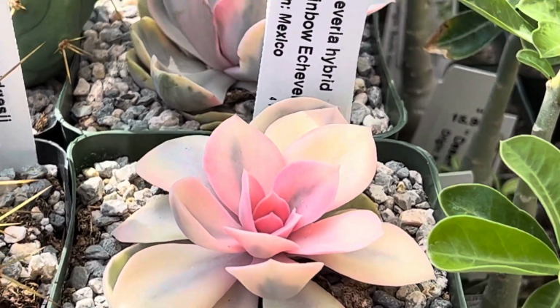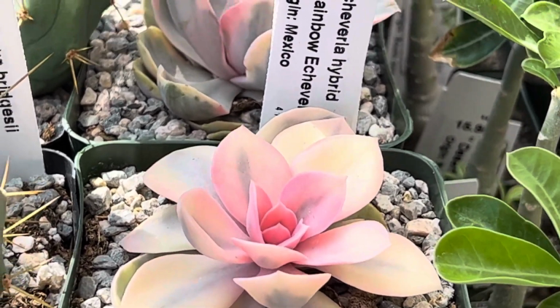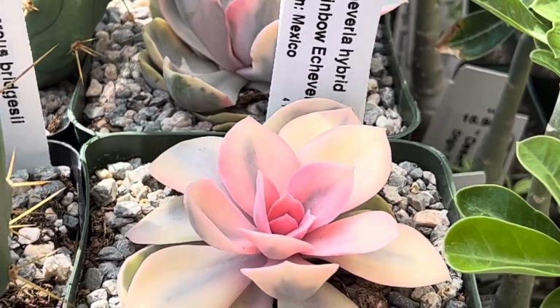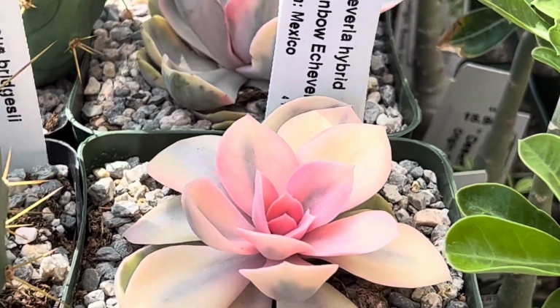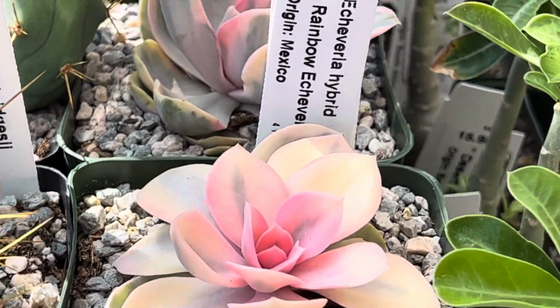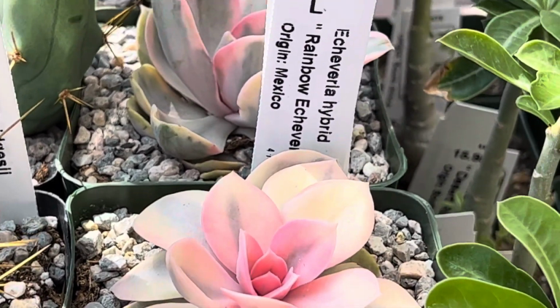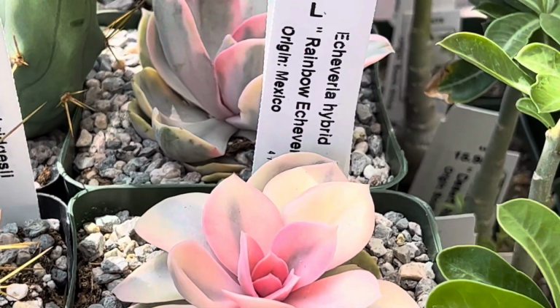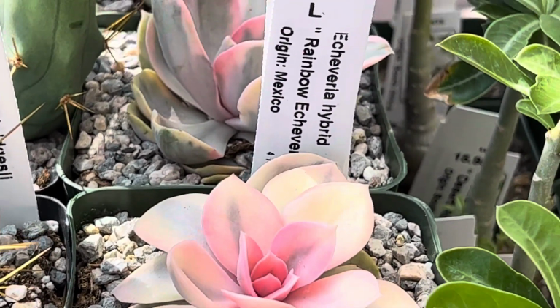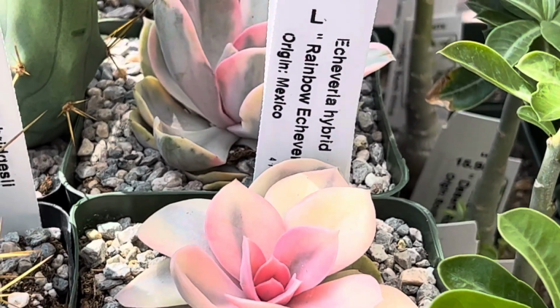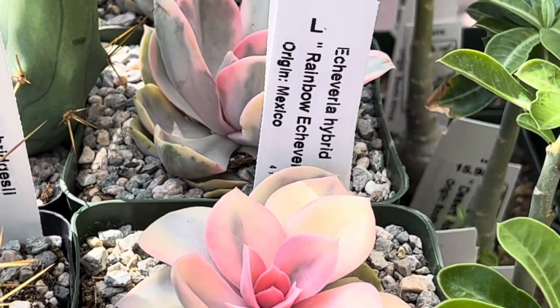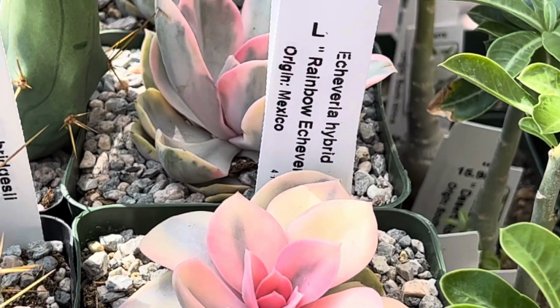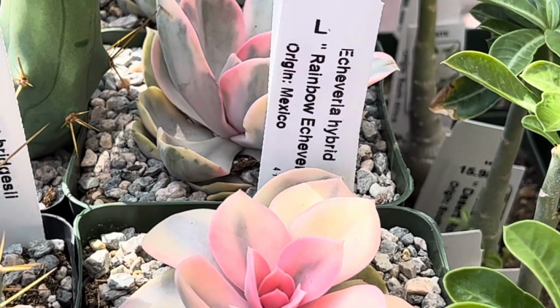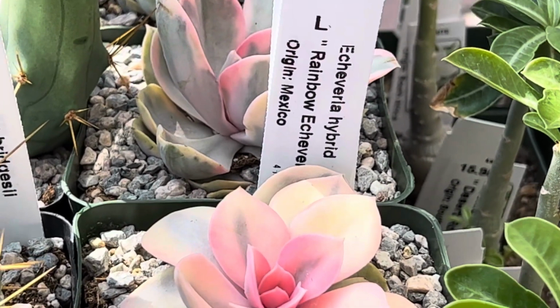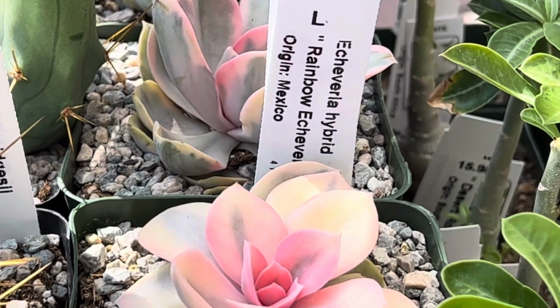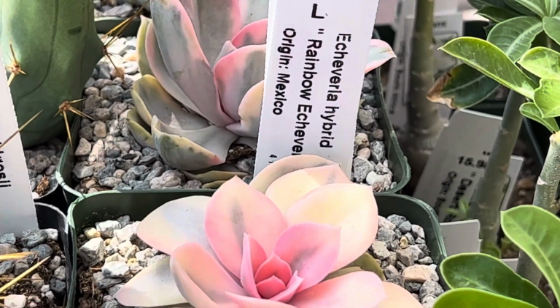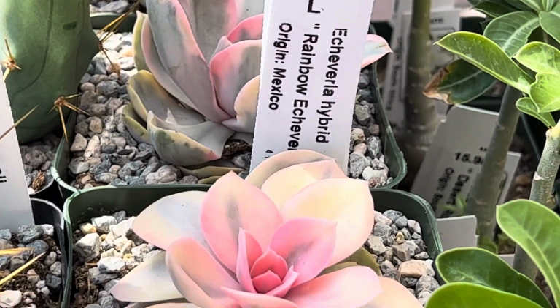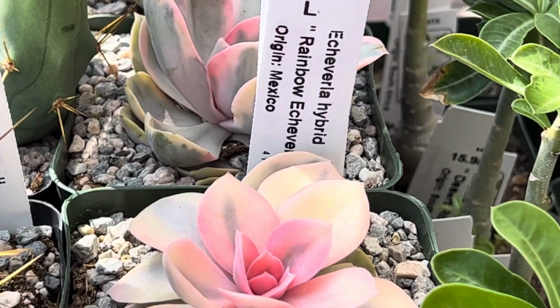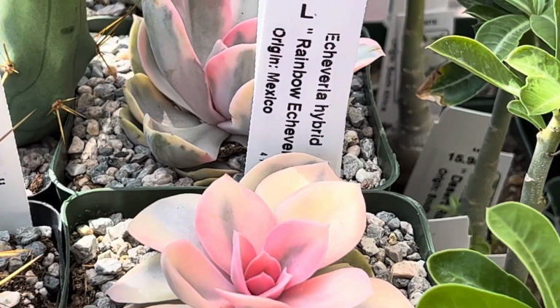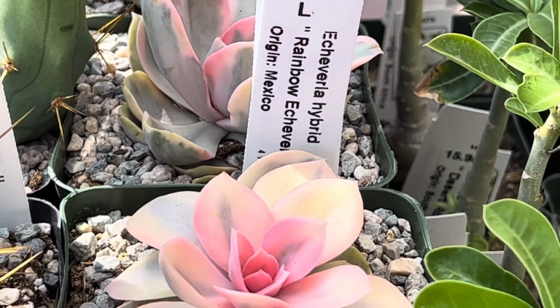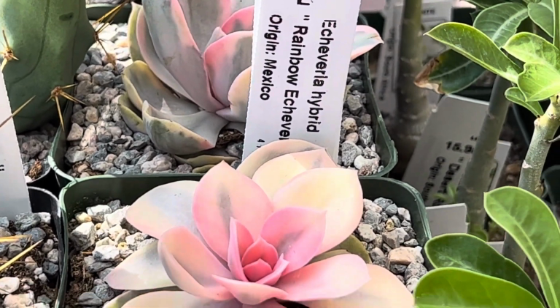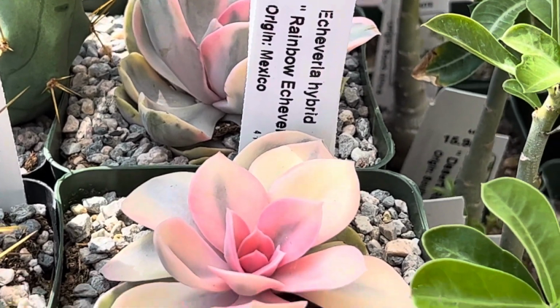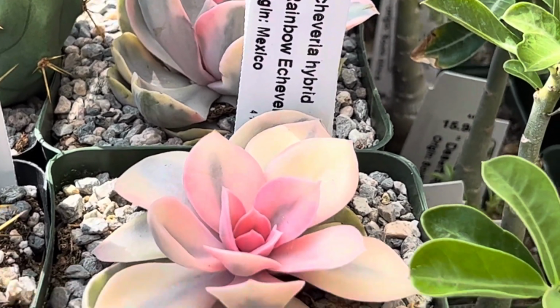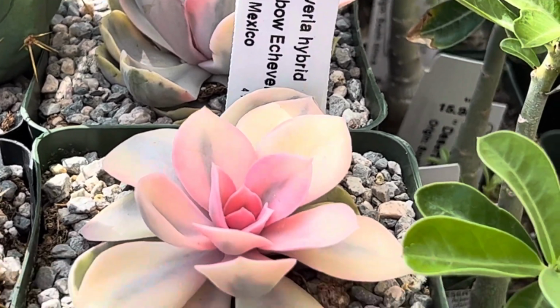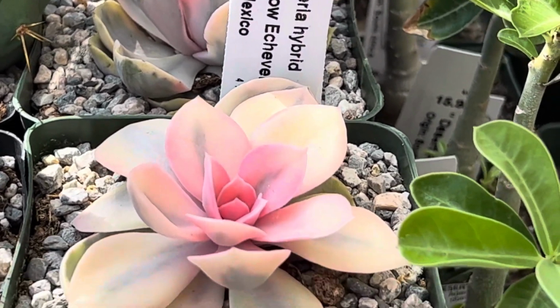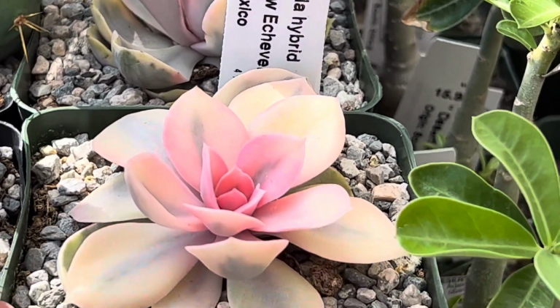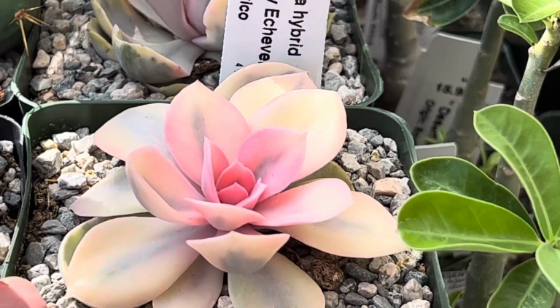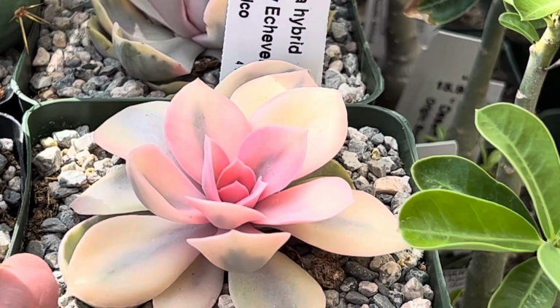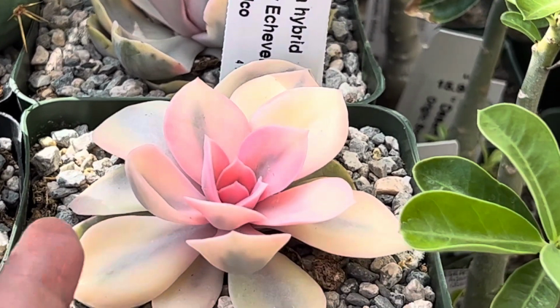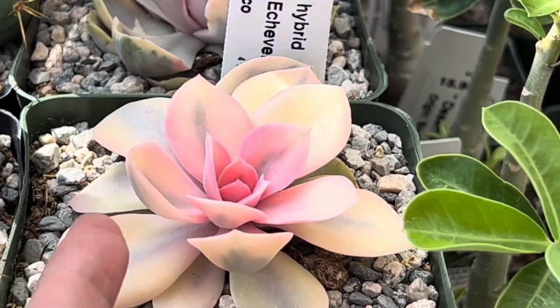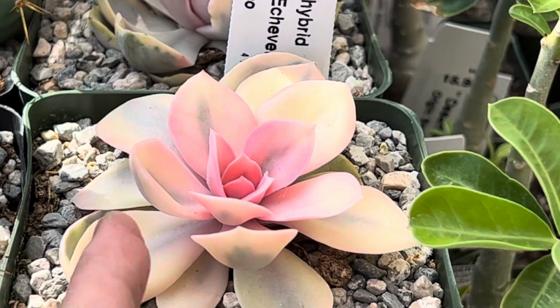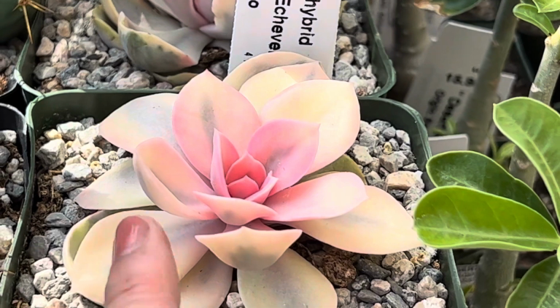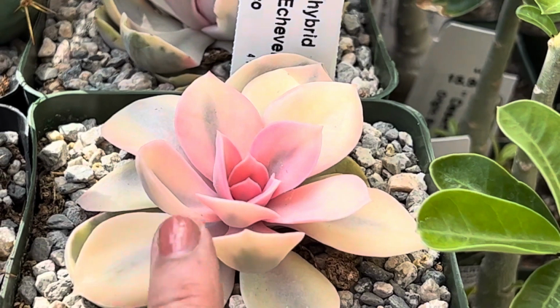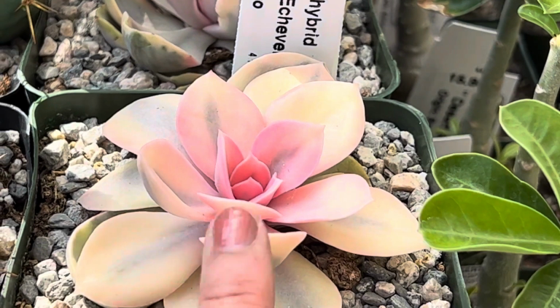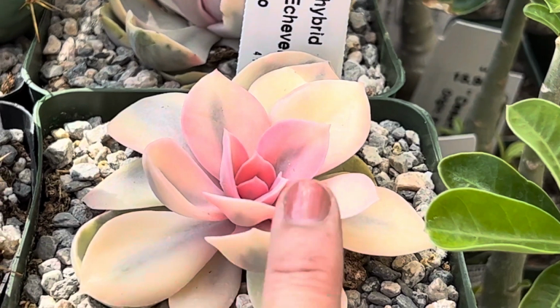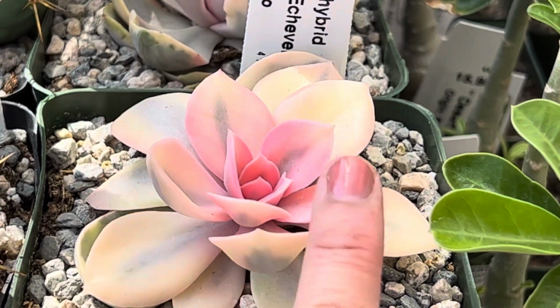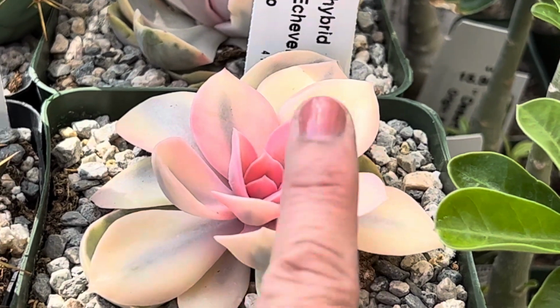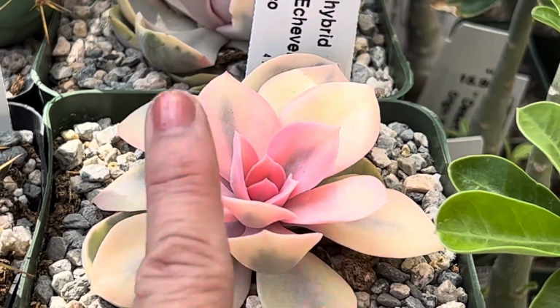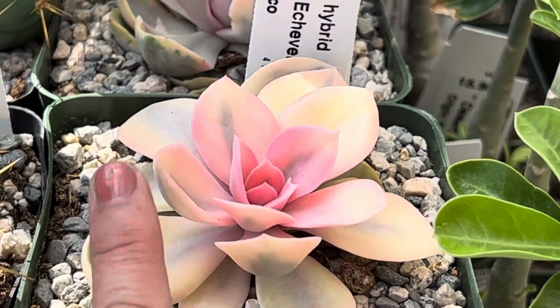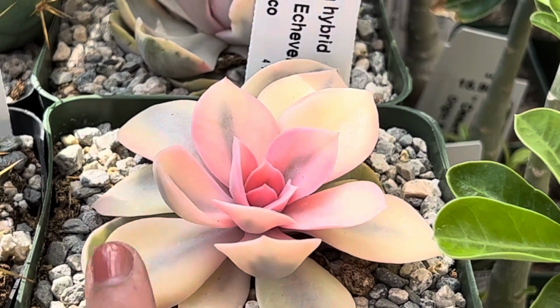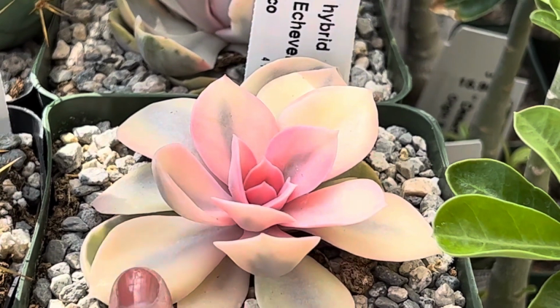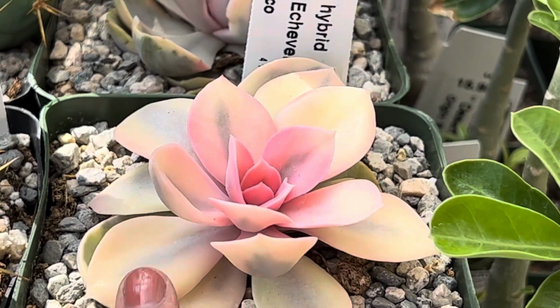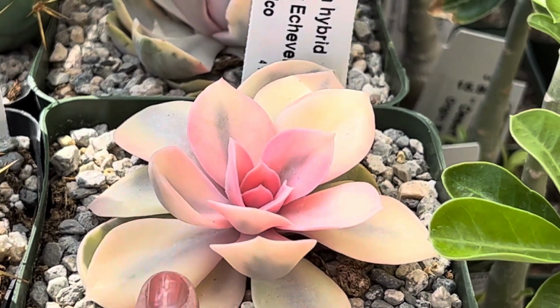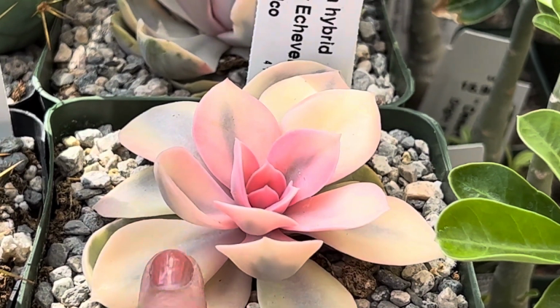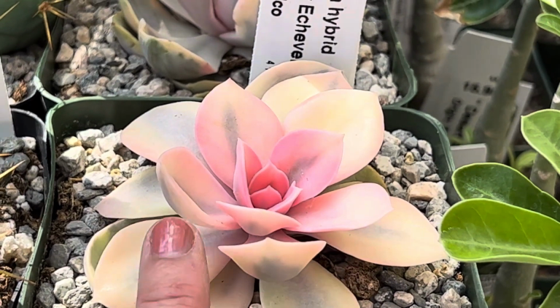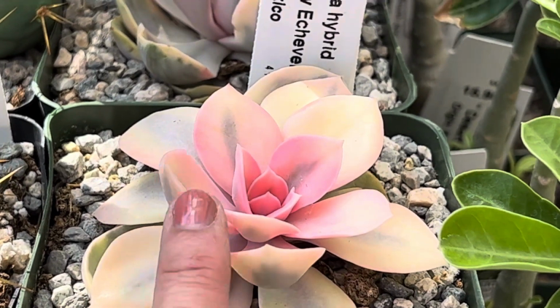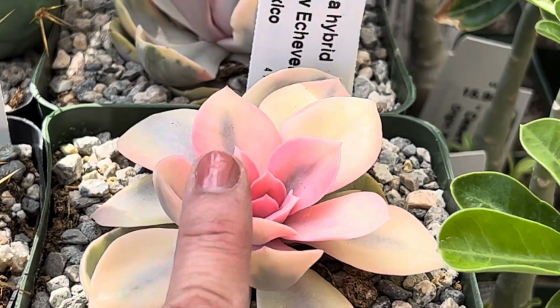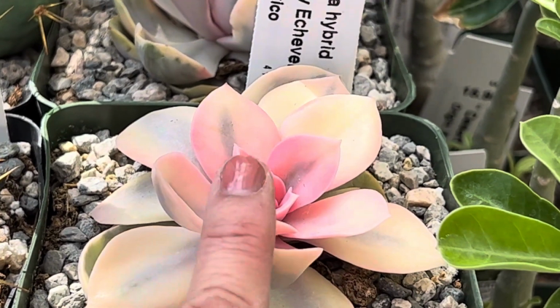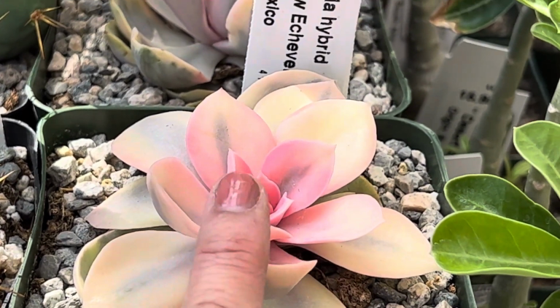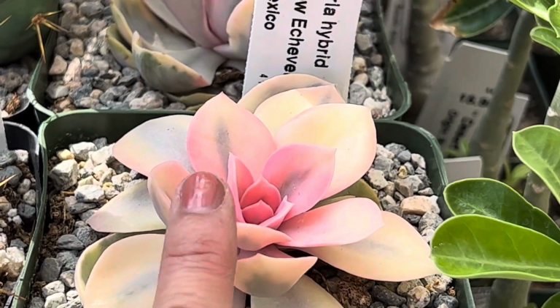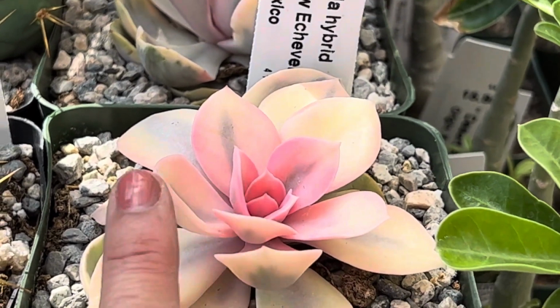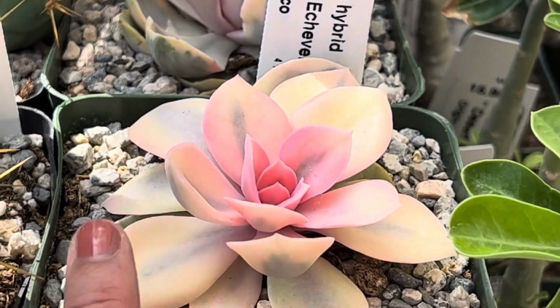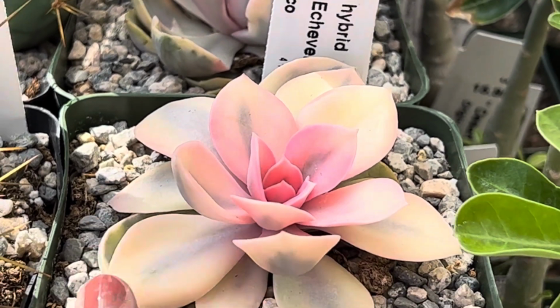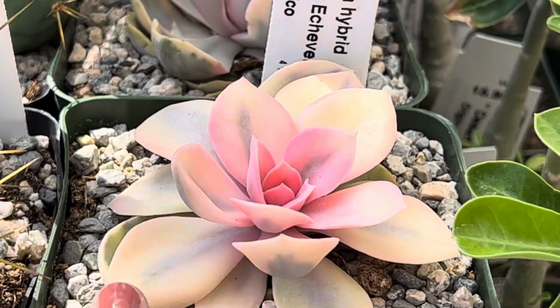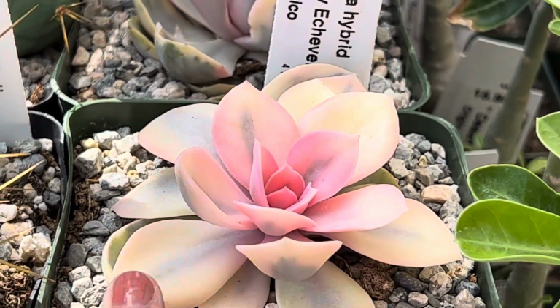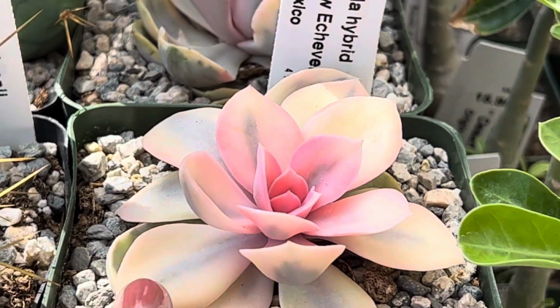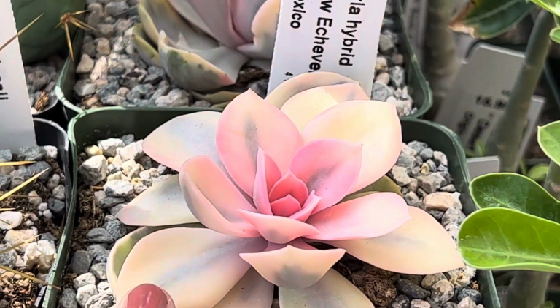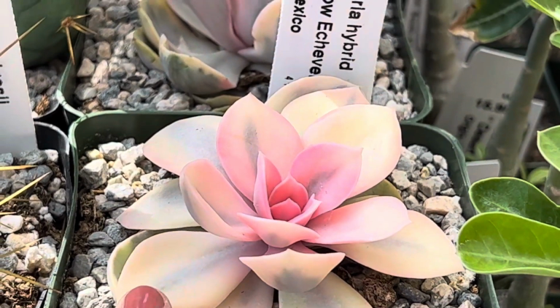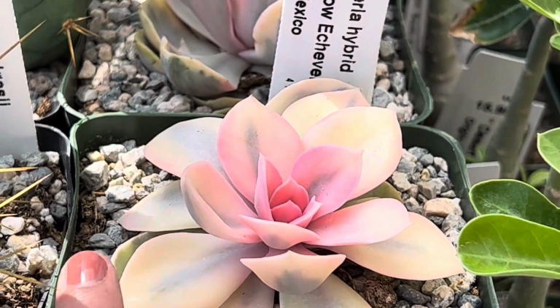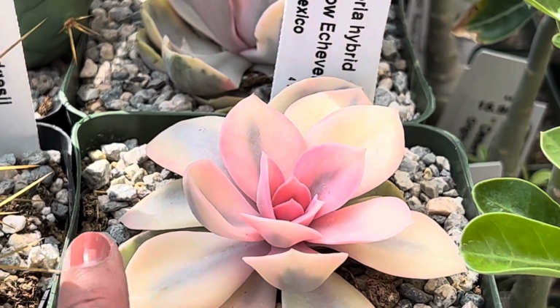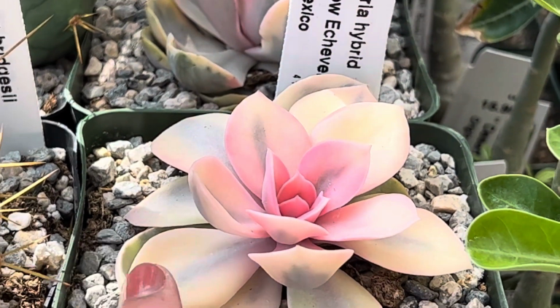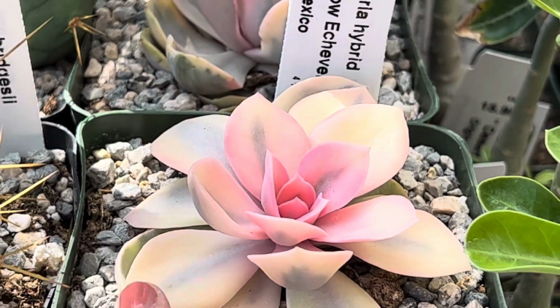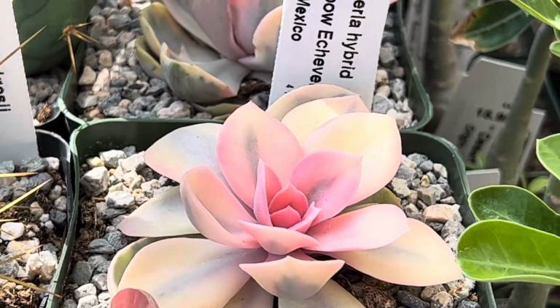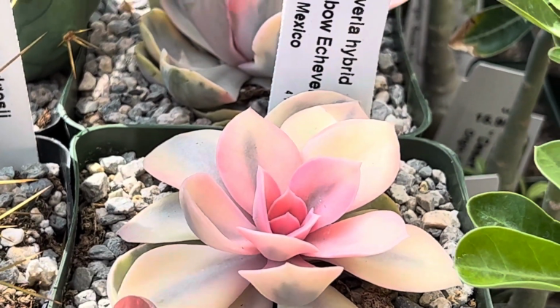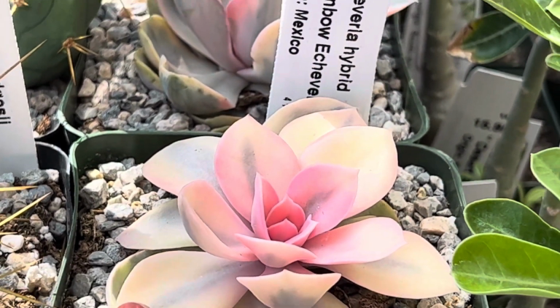We have the Echeveria hybrid Rainbow Echeveria. I just love this color here. I see the multiple colors here with the pink, with the green.